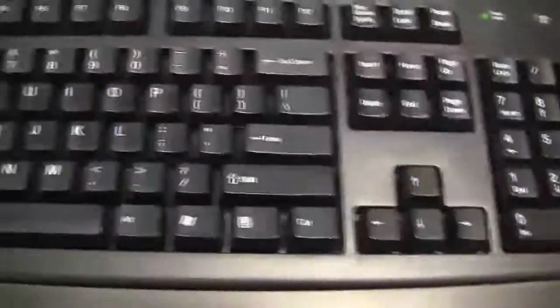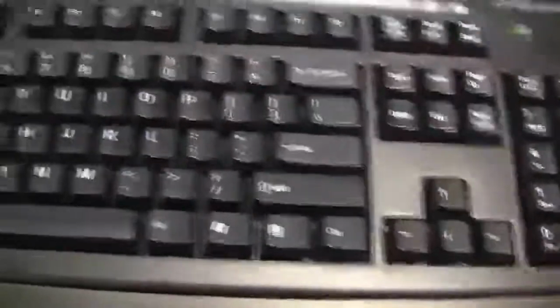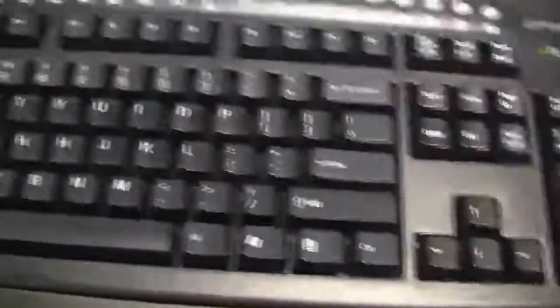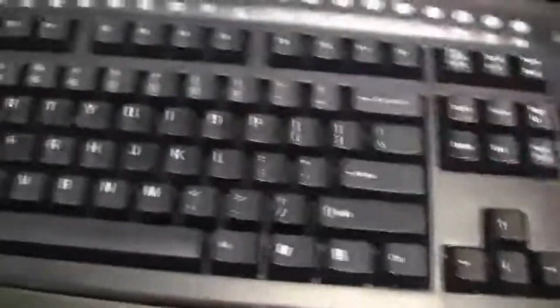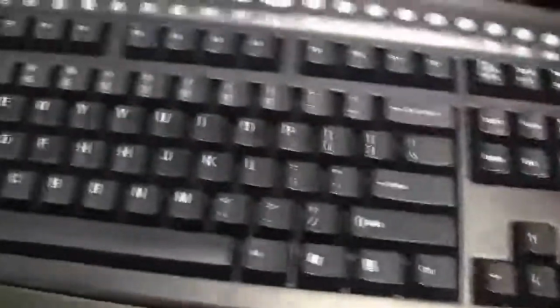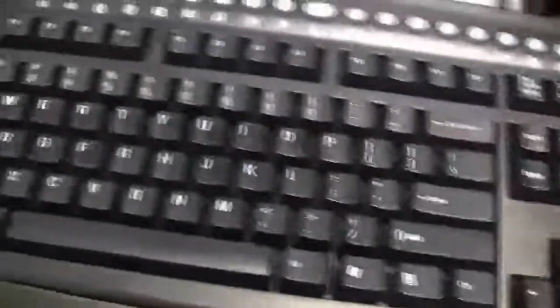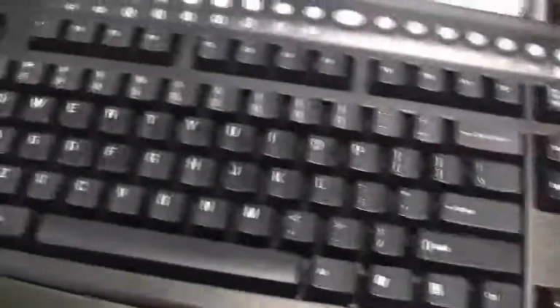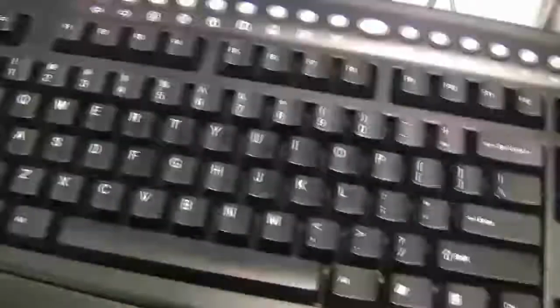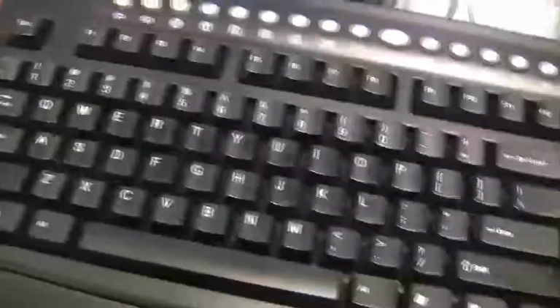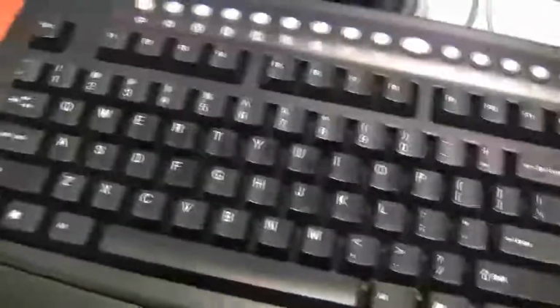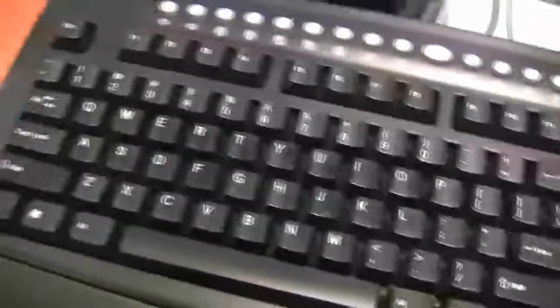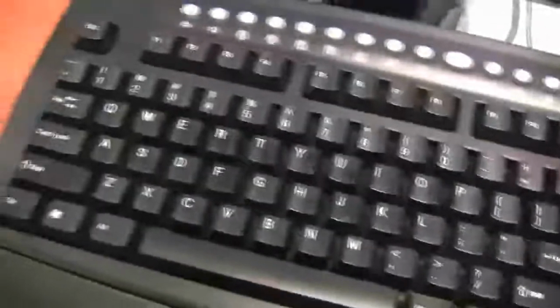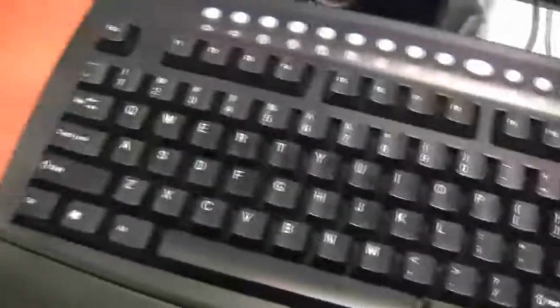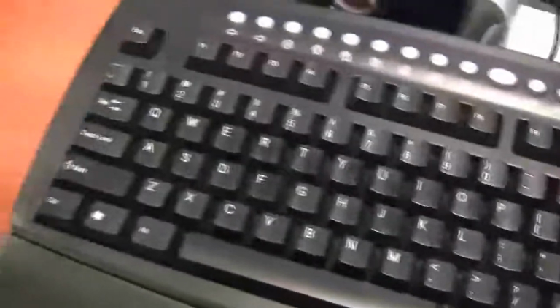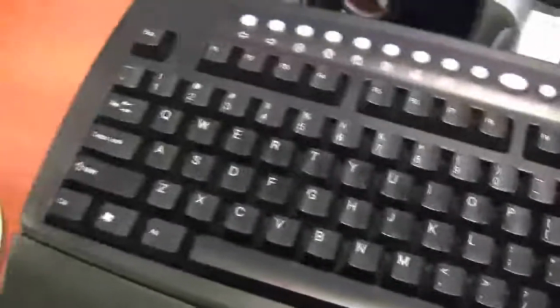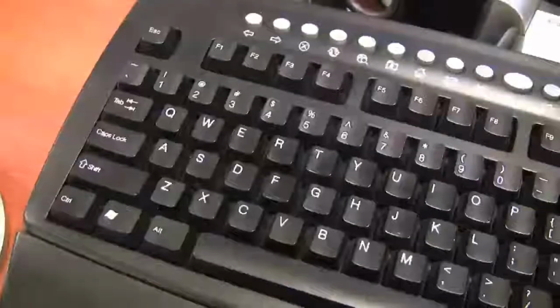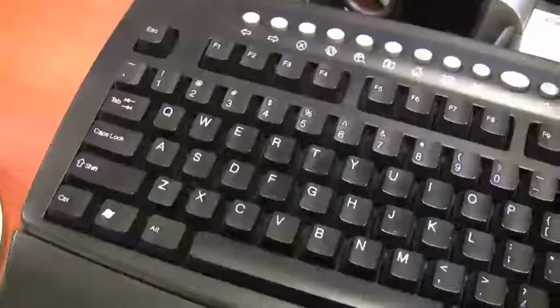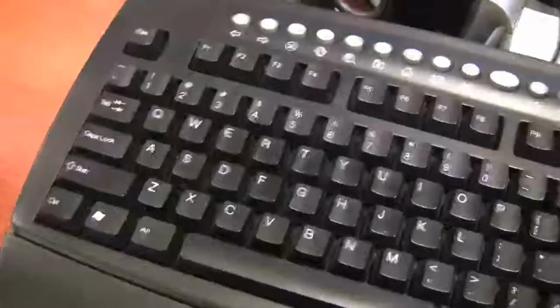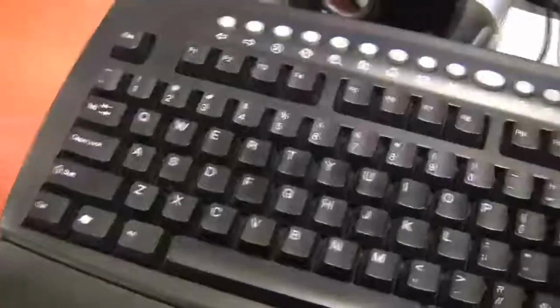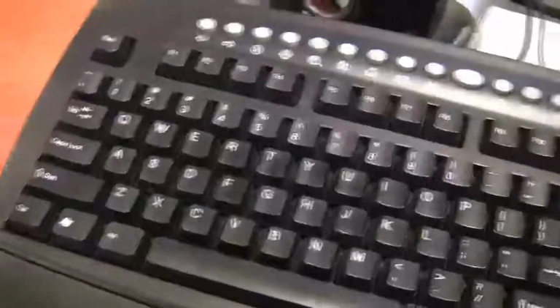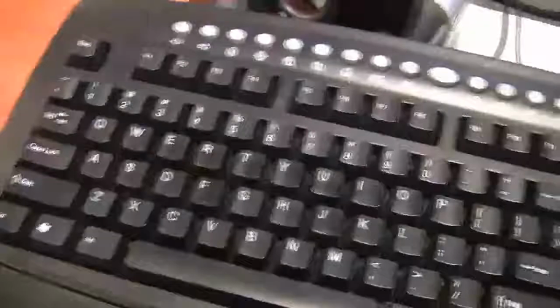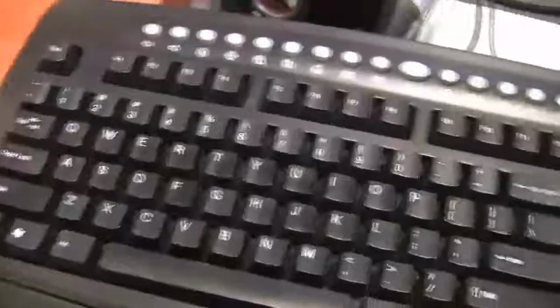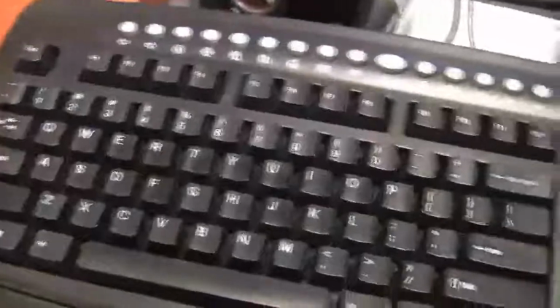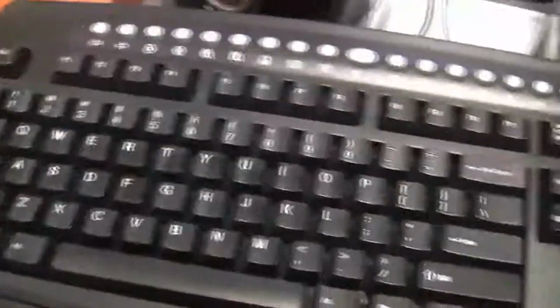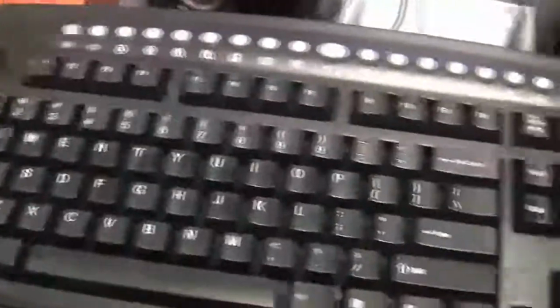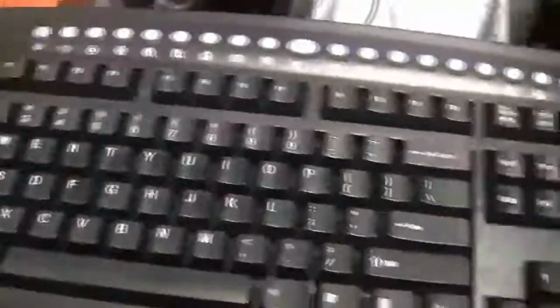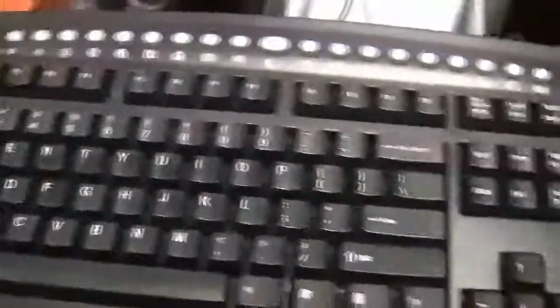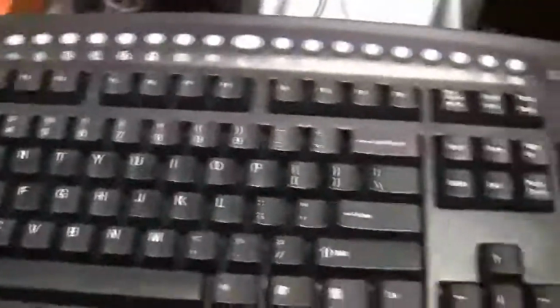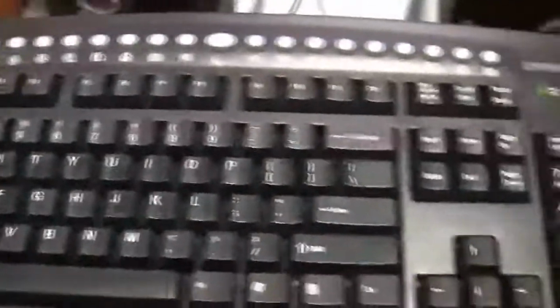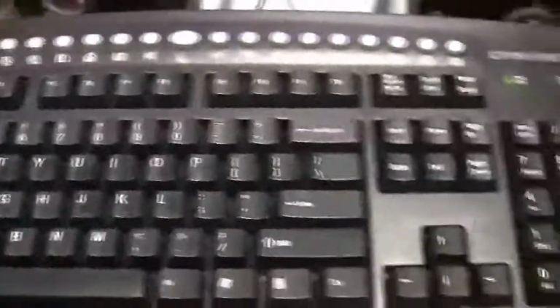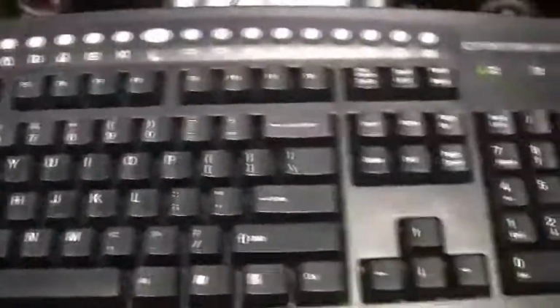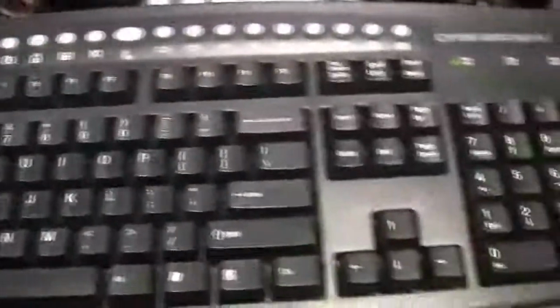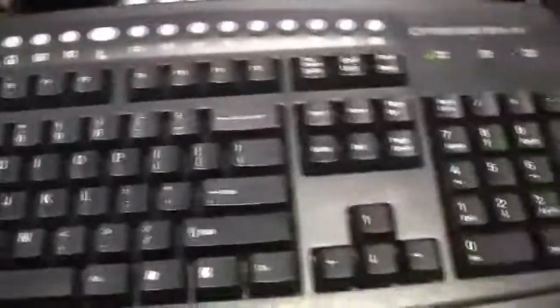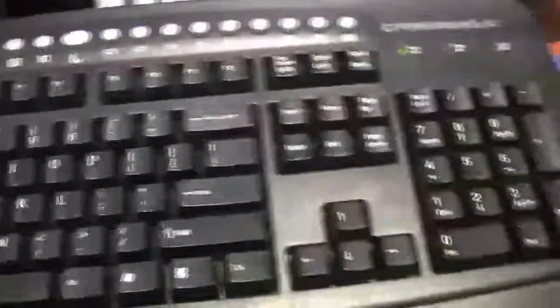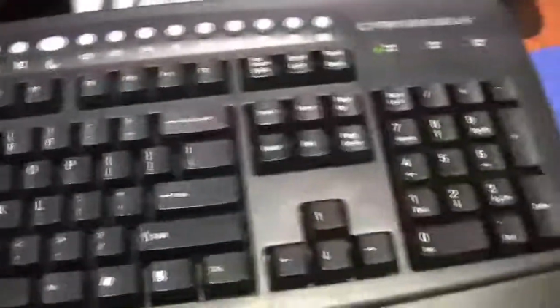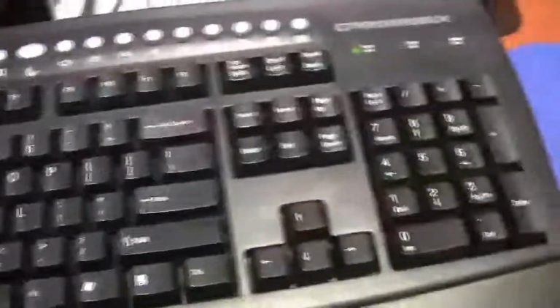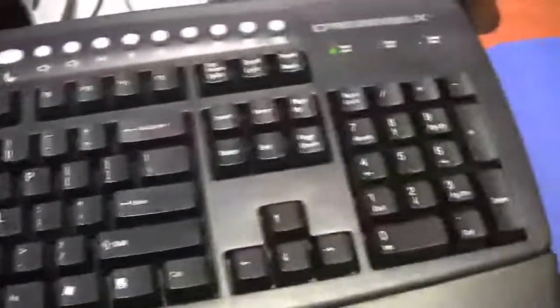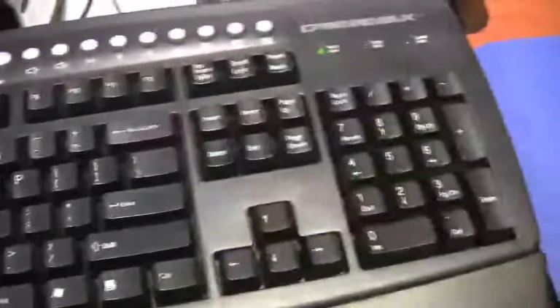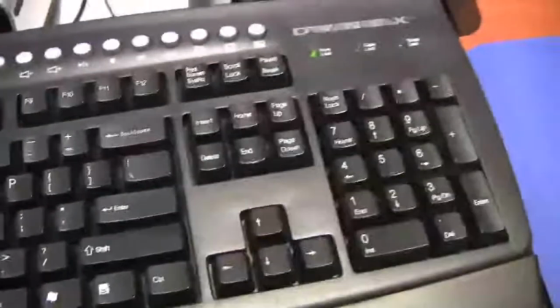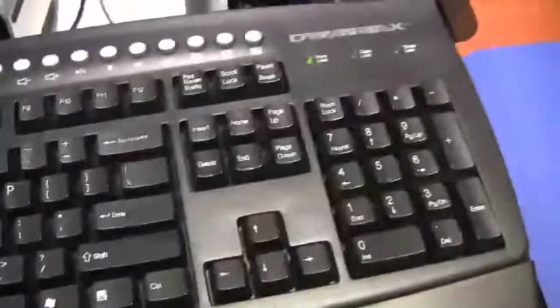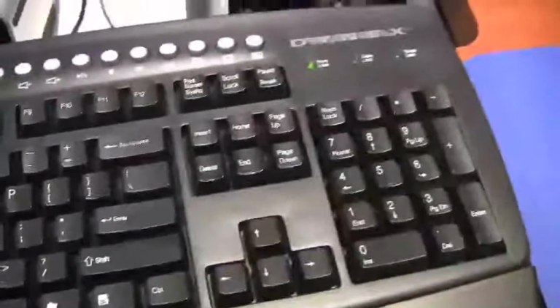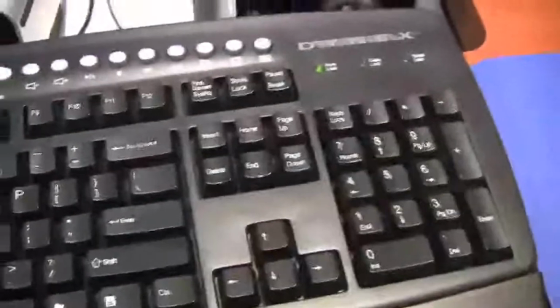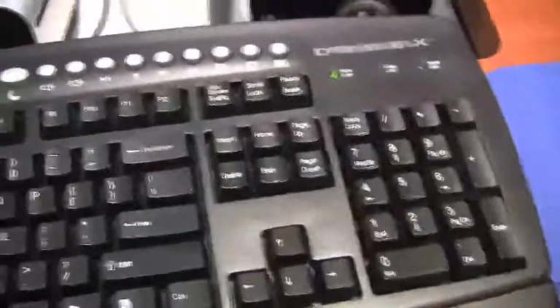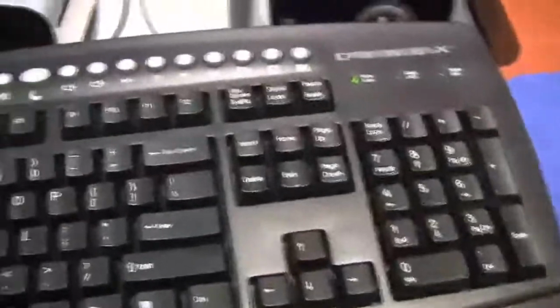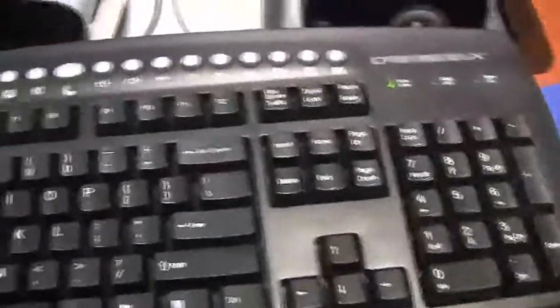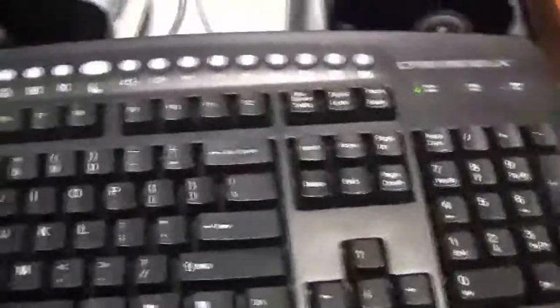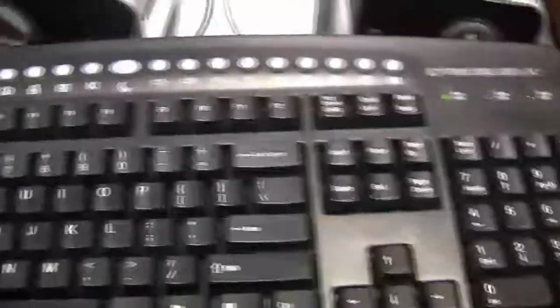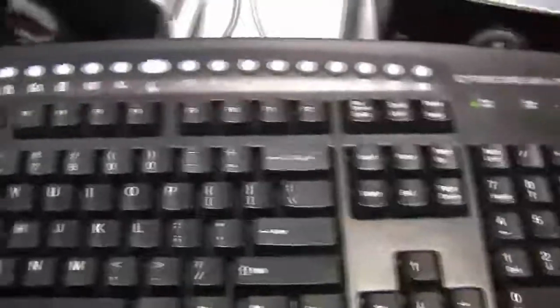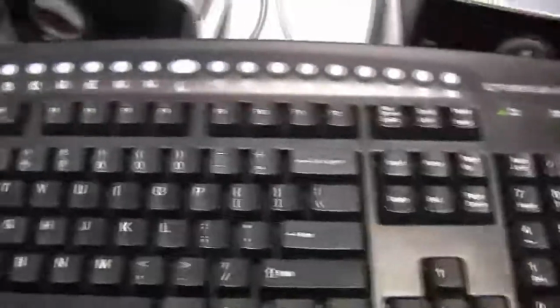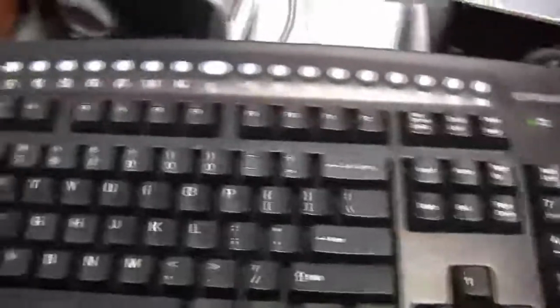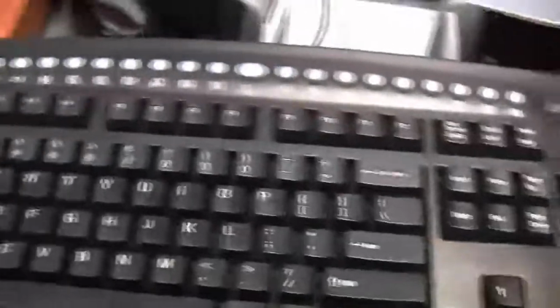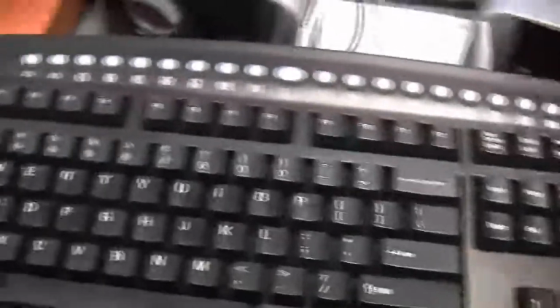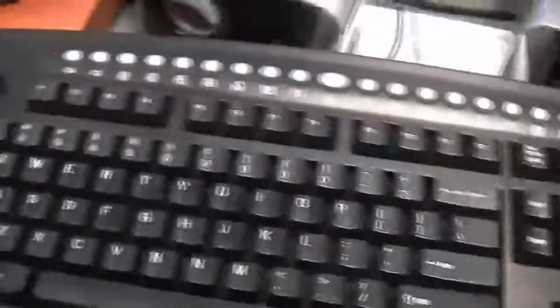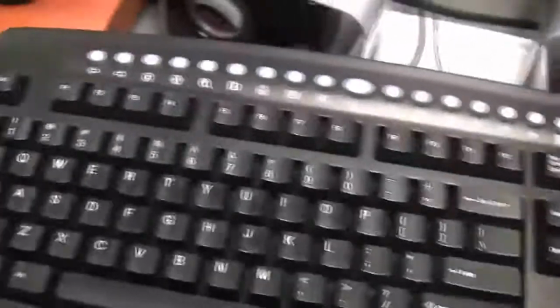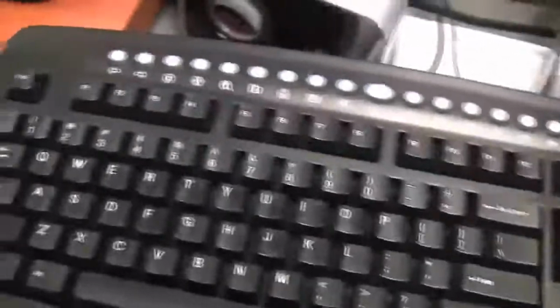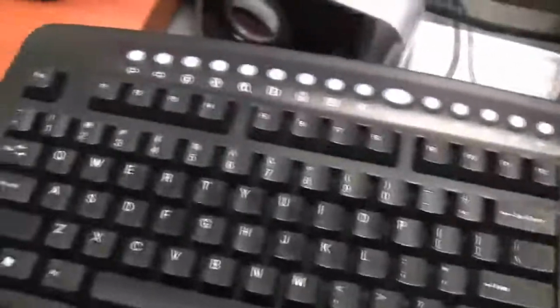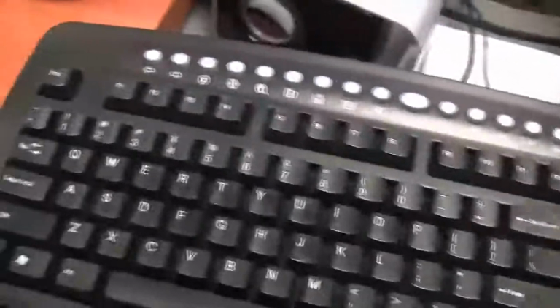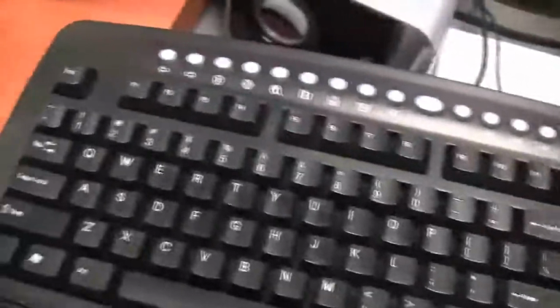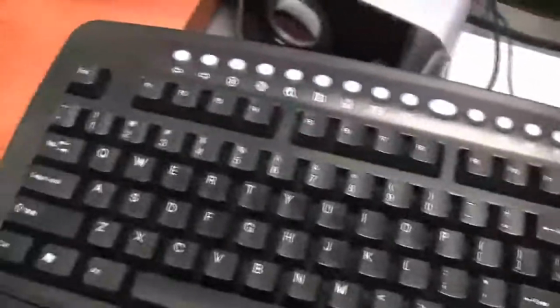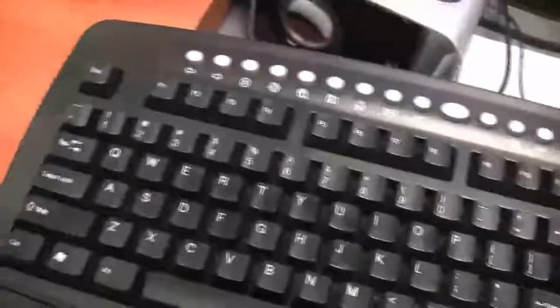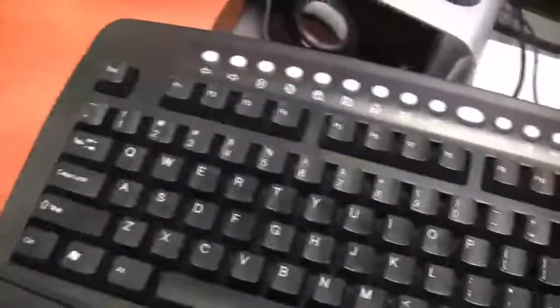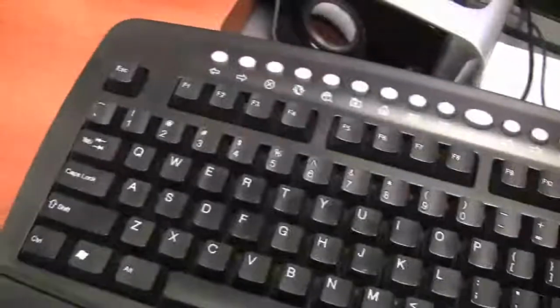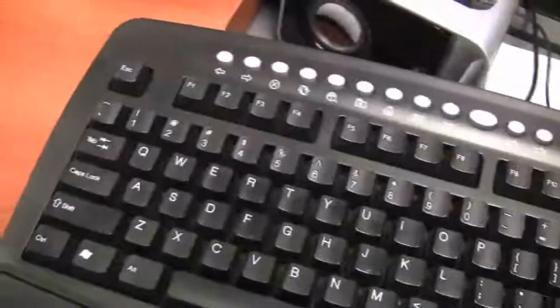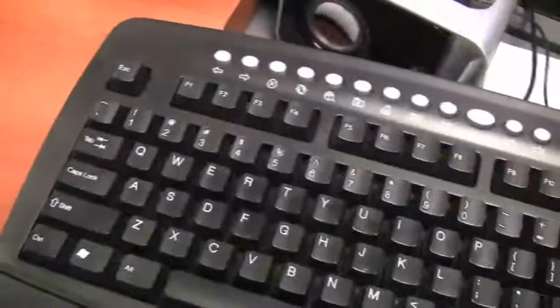So your keyboard will look similar. It might even be the same one. If you have any questions, feel free to email us.